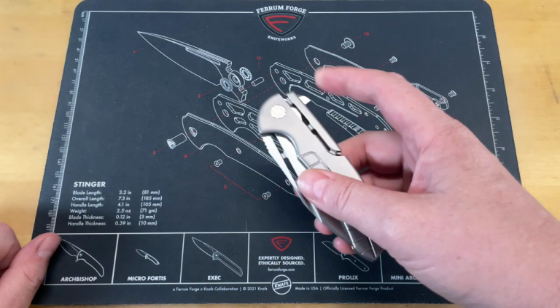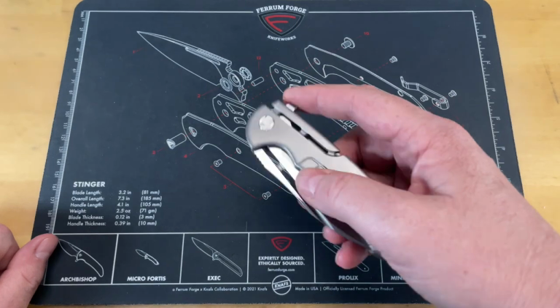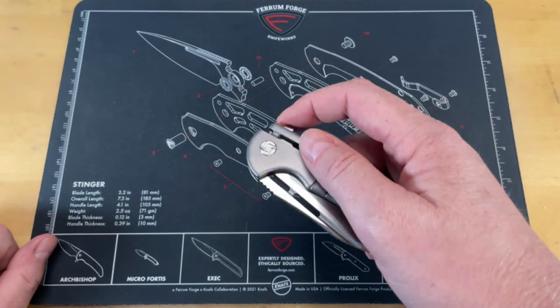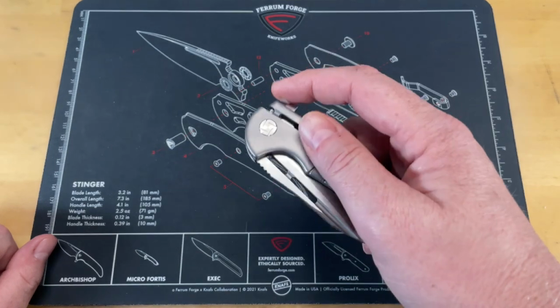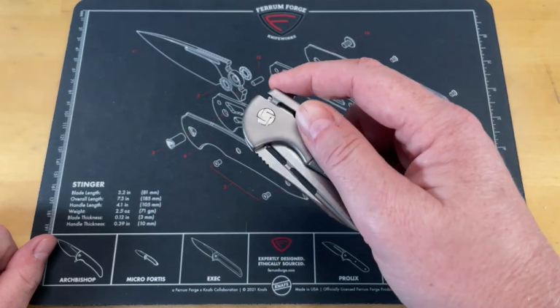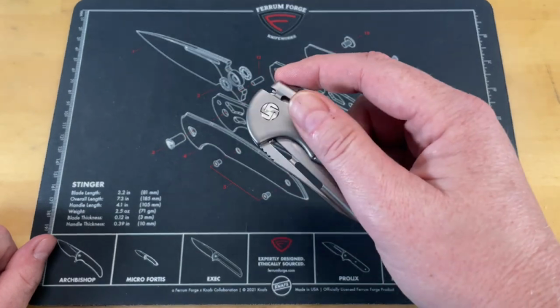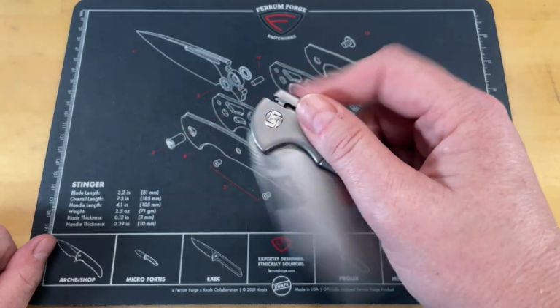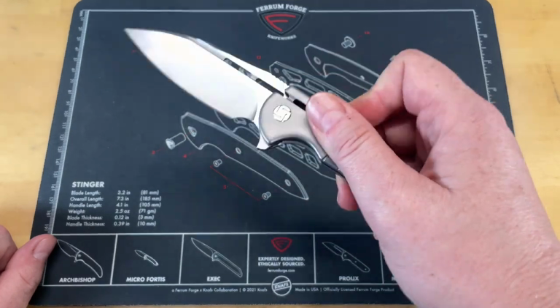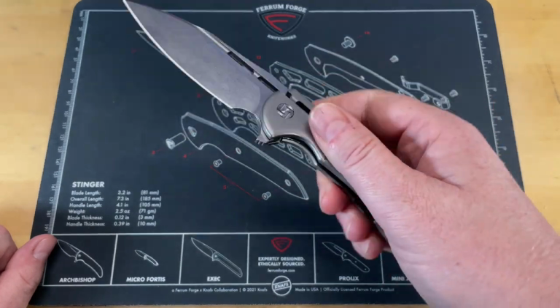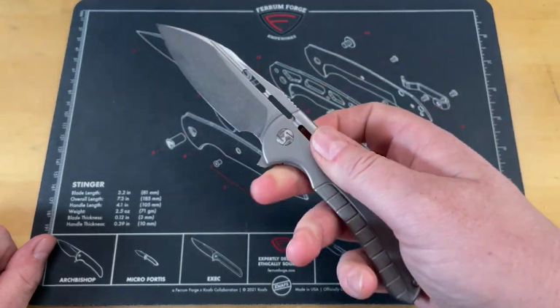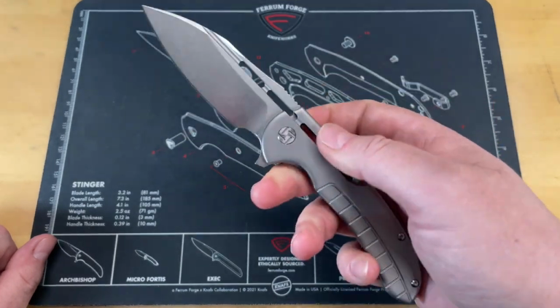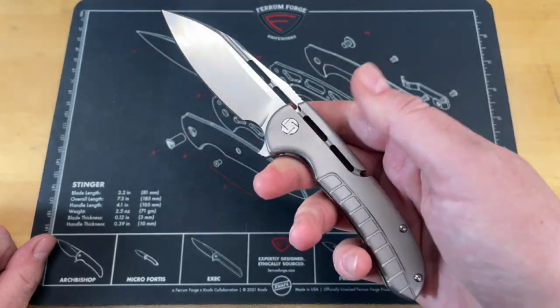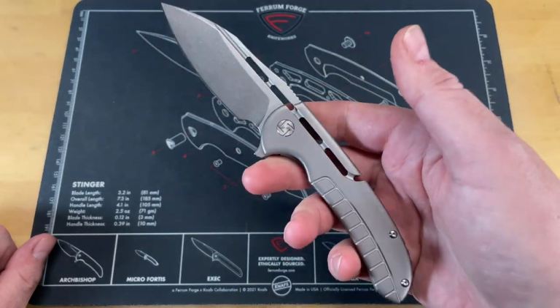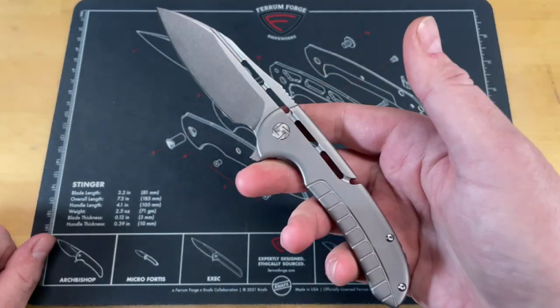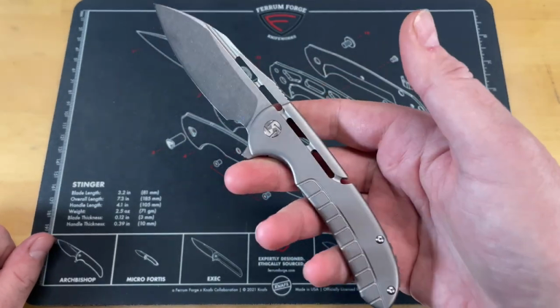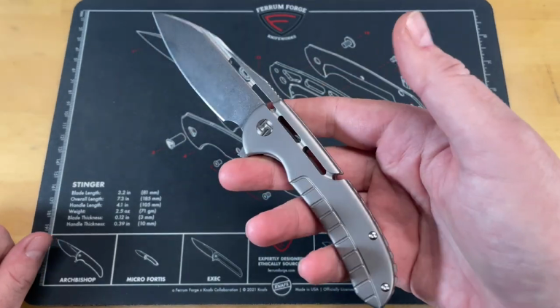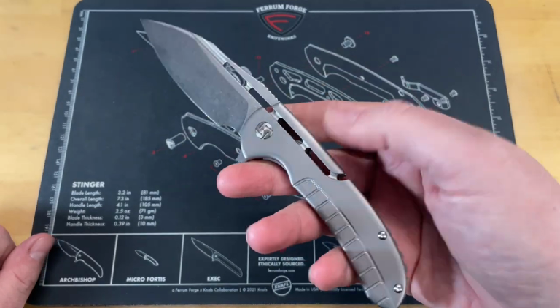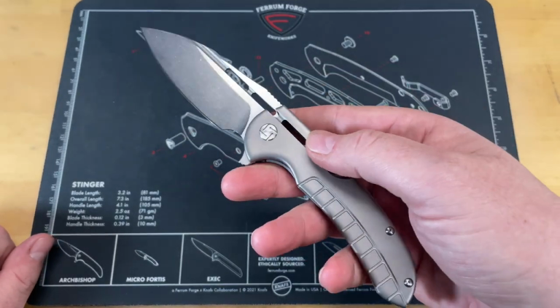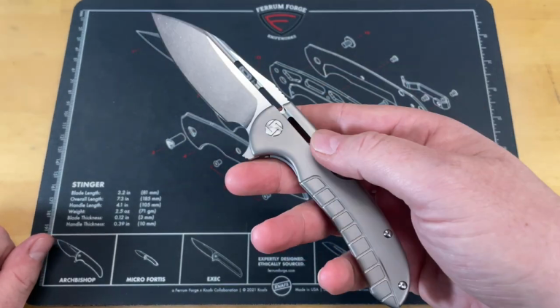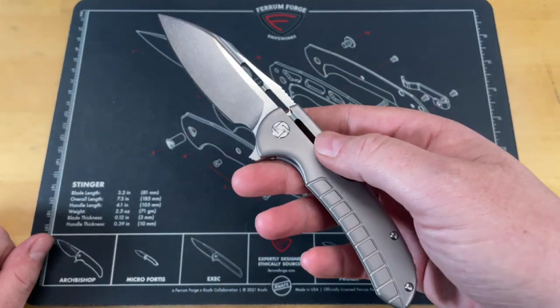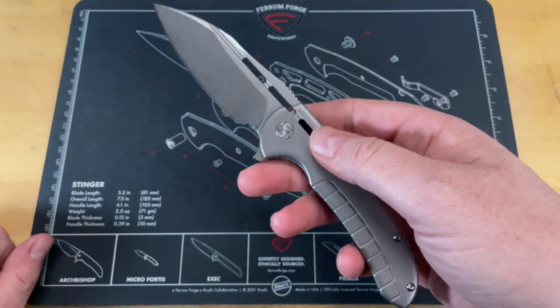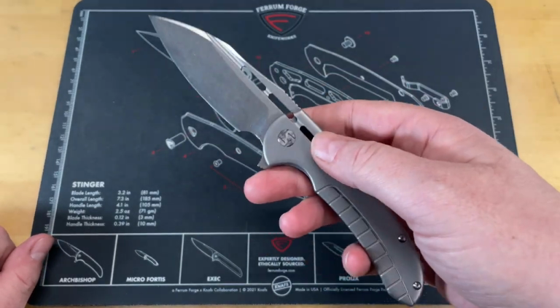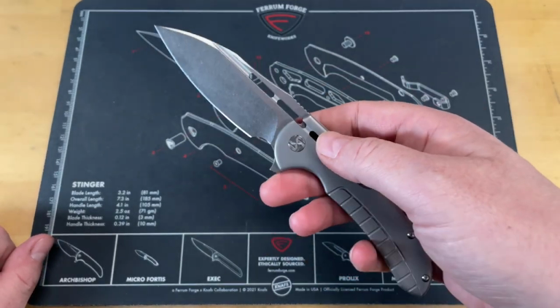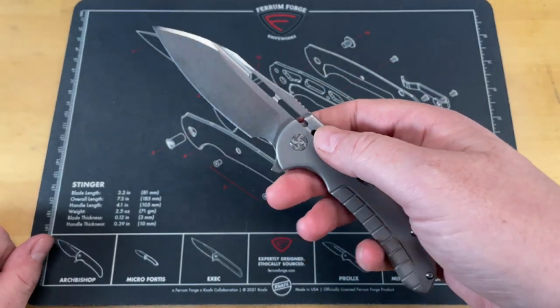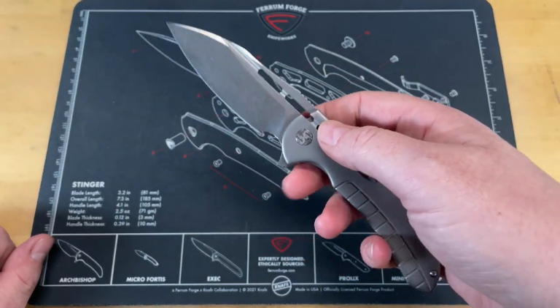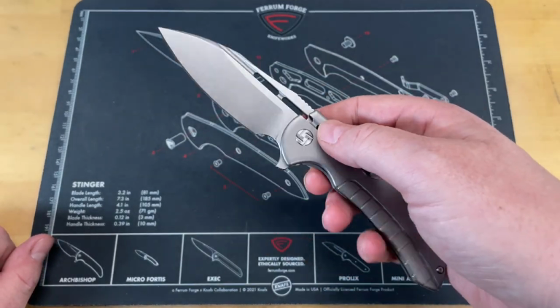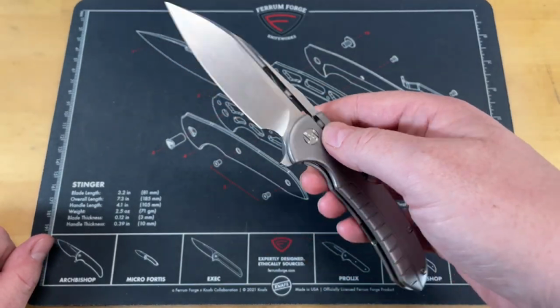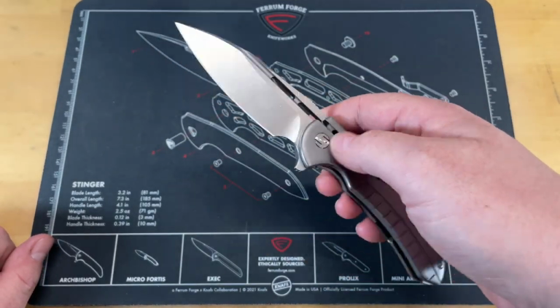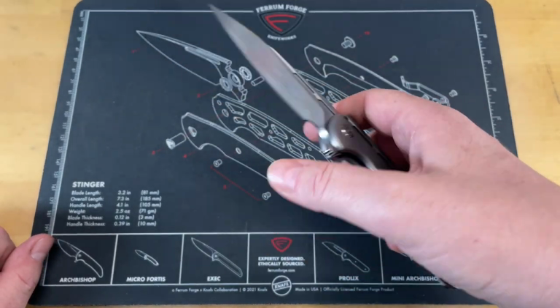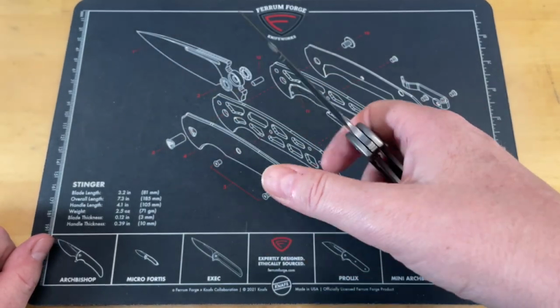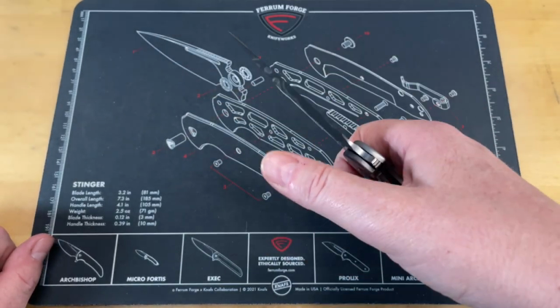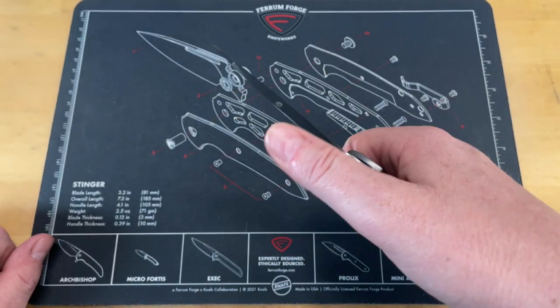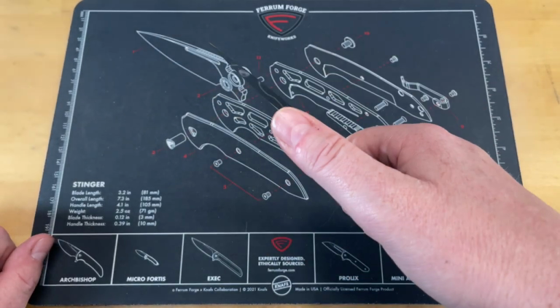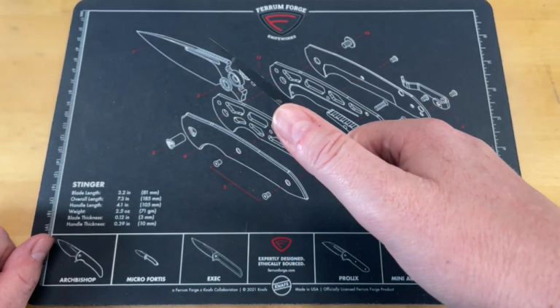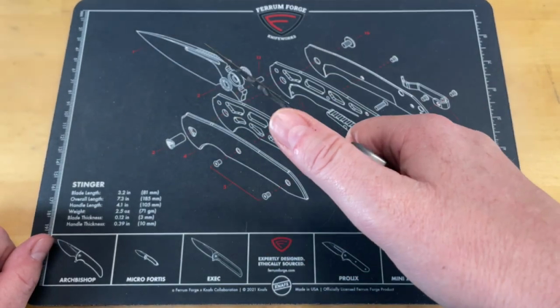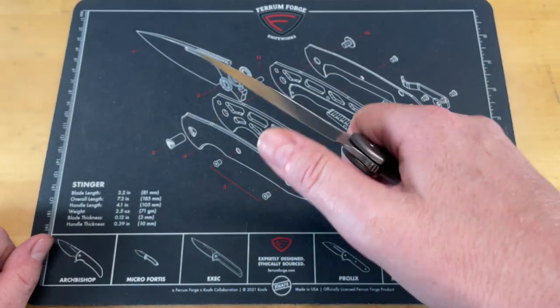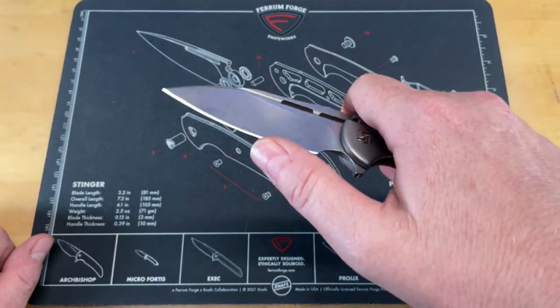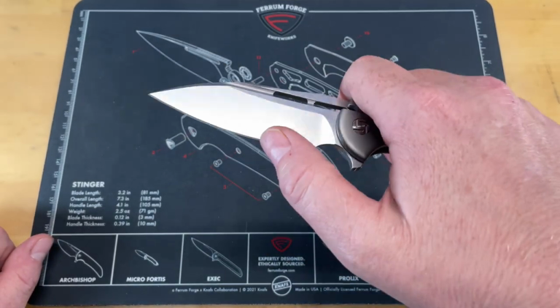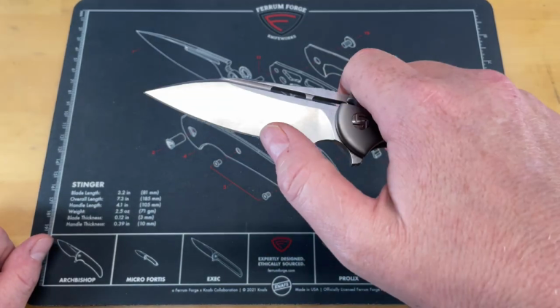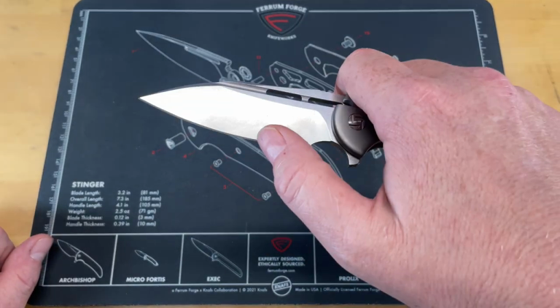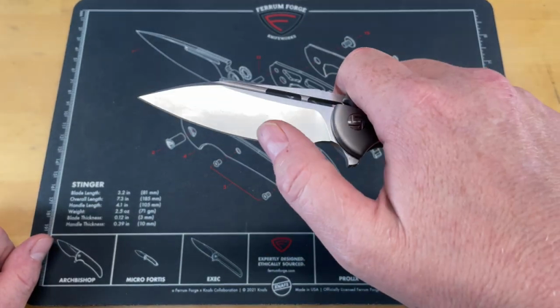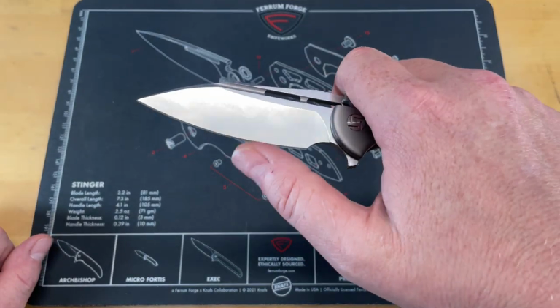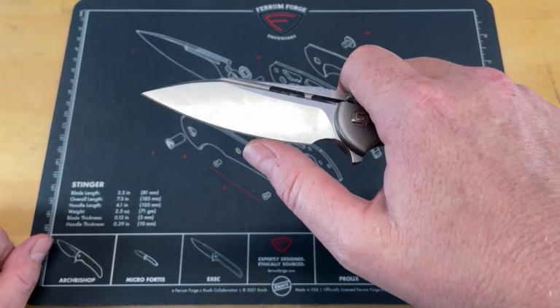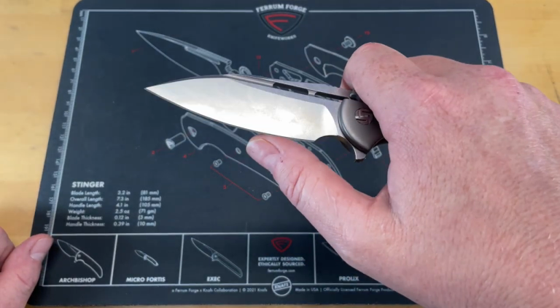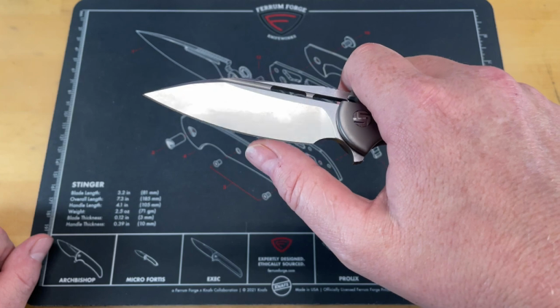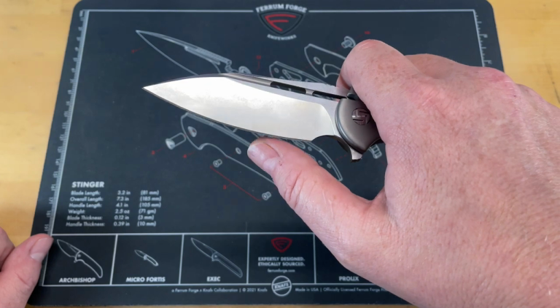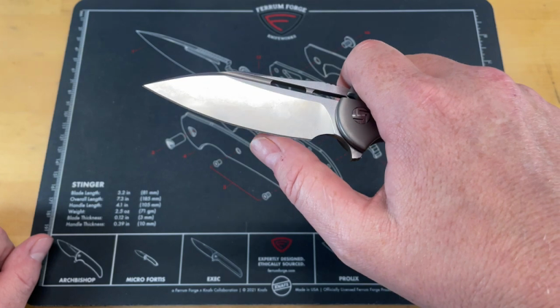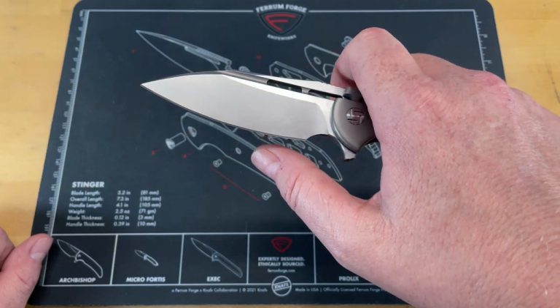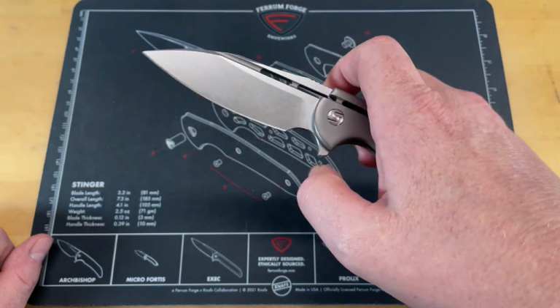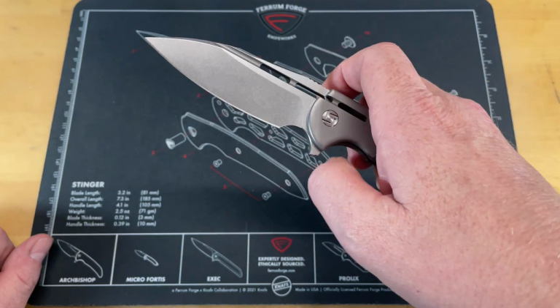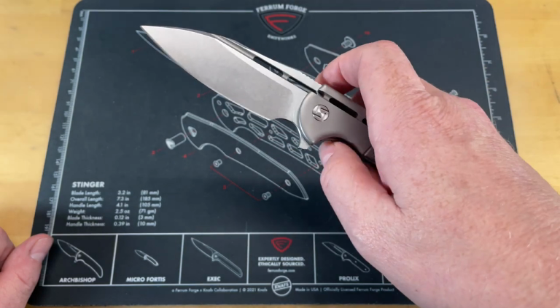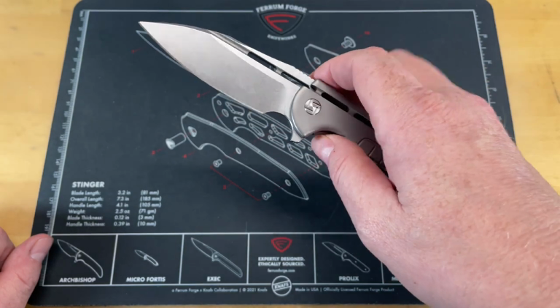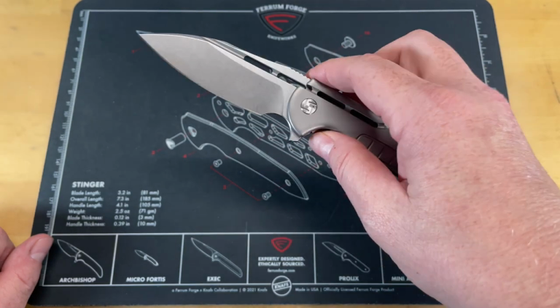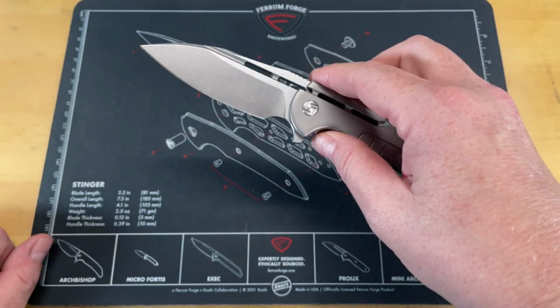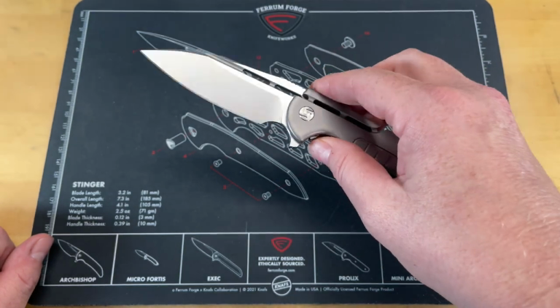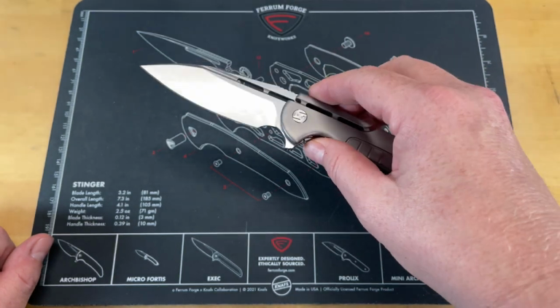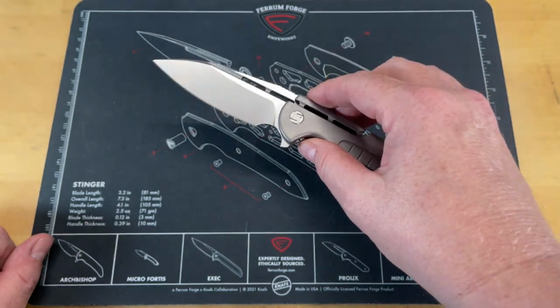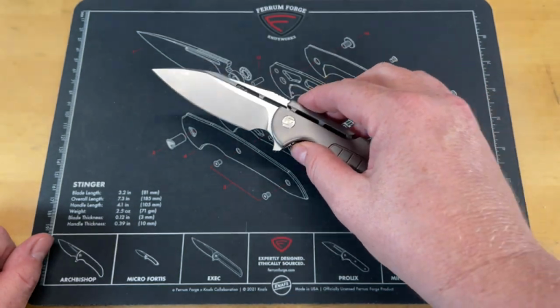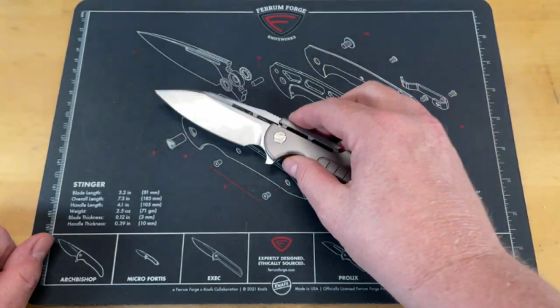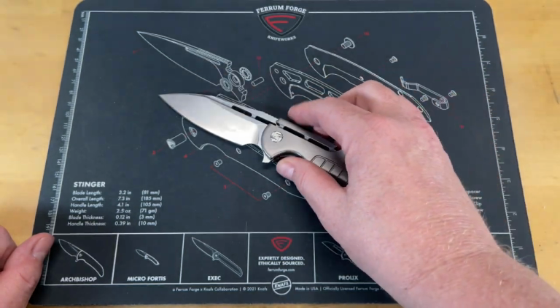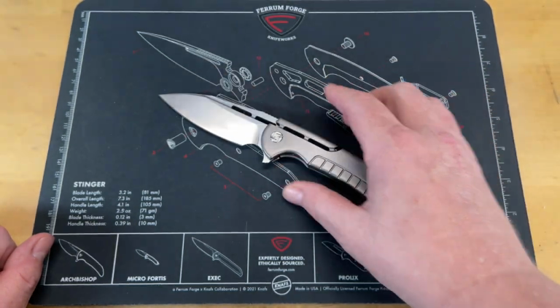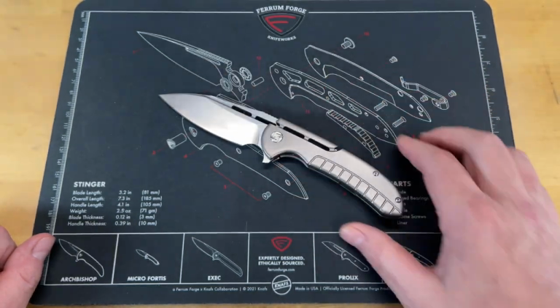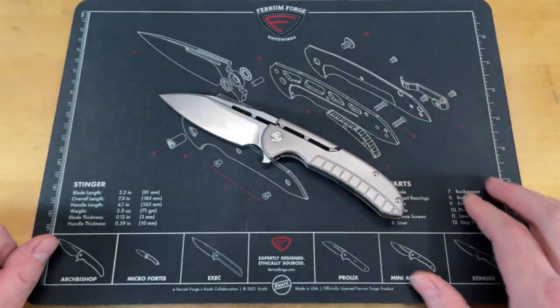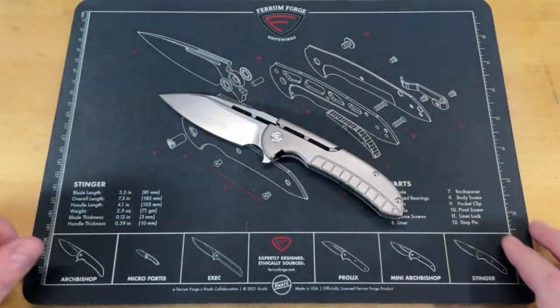Stolen Valor? It's a knife called the Valor, and I didn't pay for it. I'm just bad at this. I should stop.